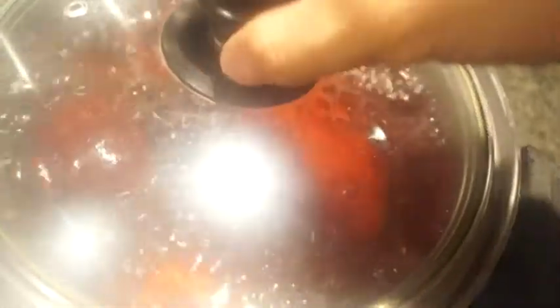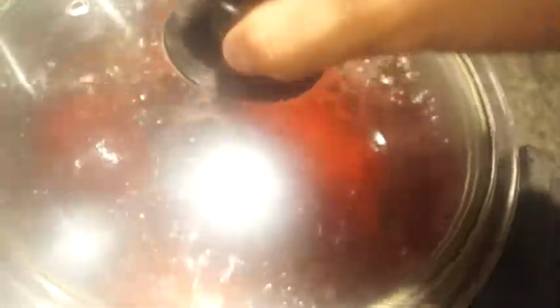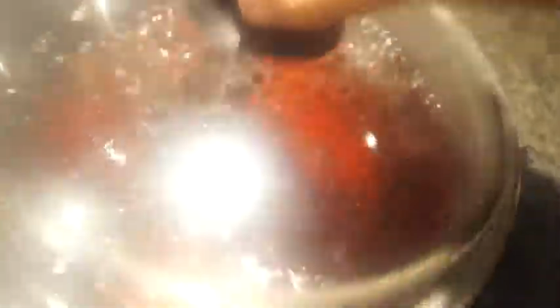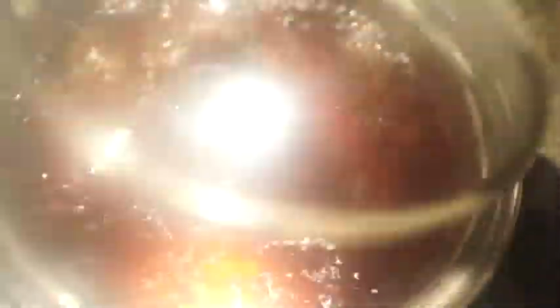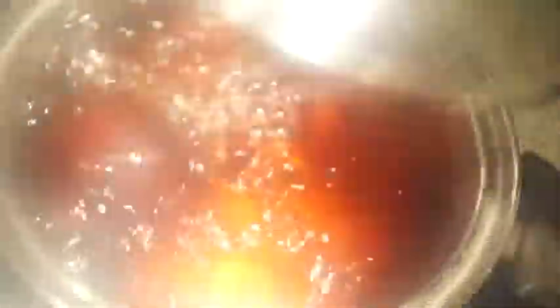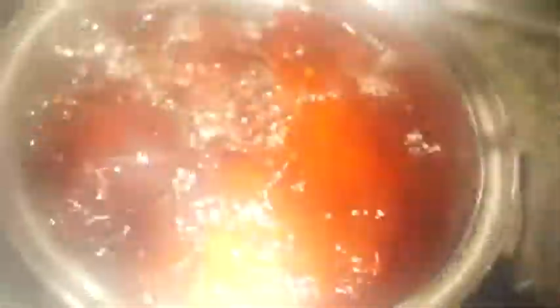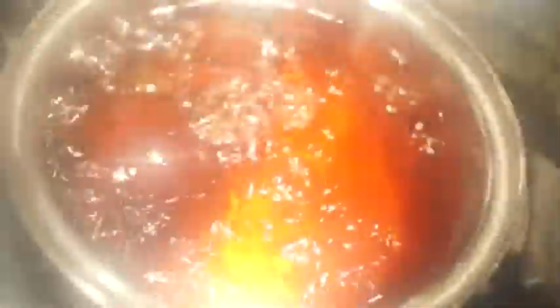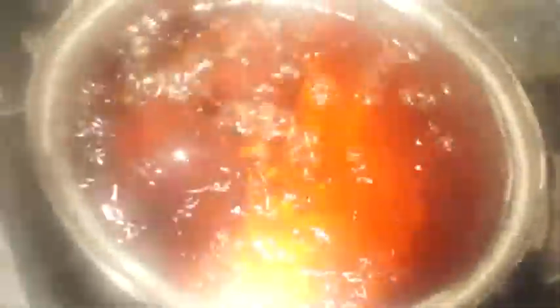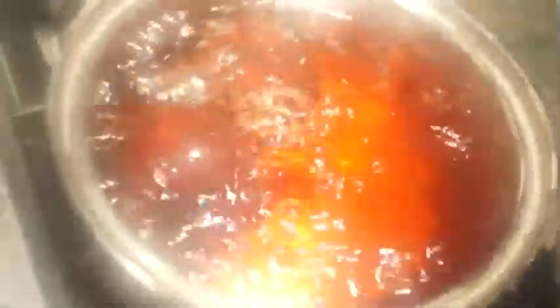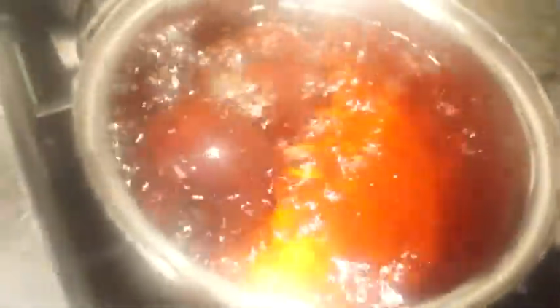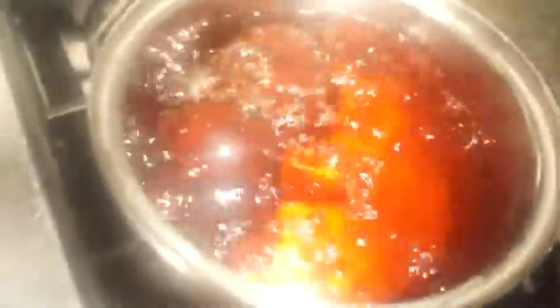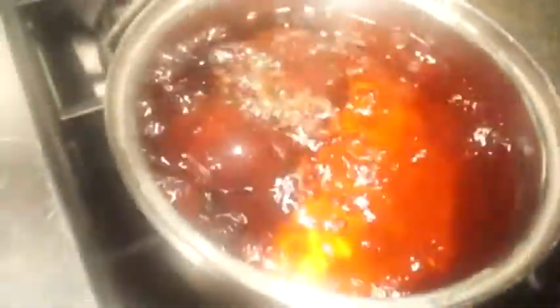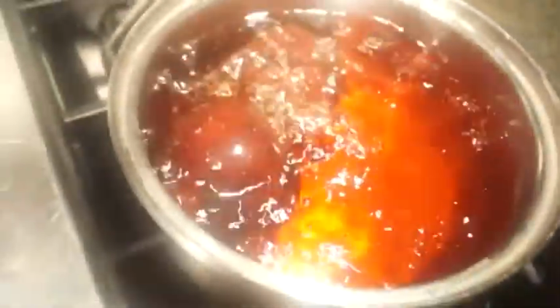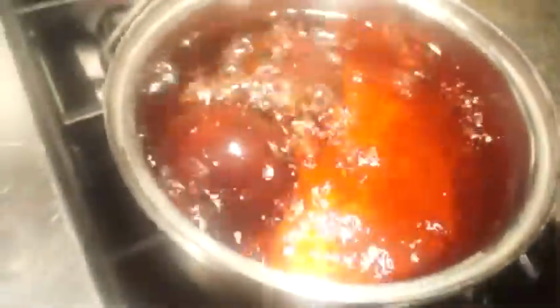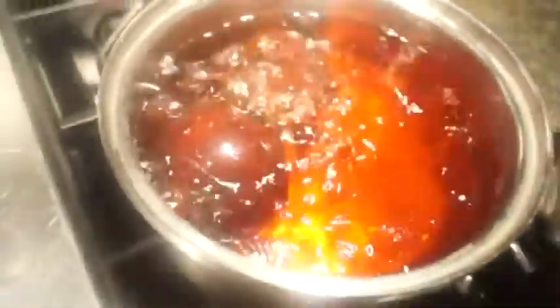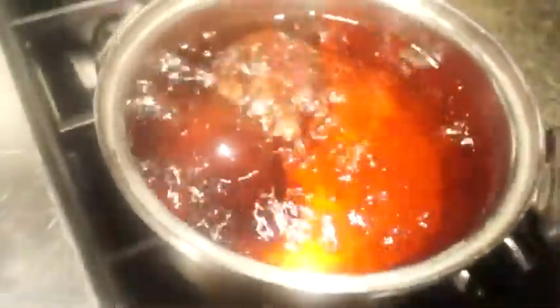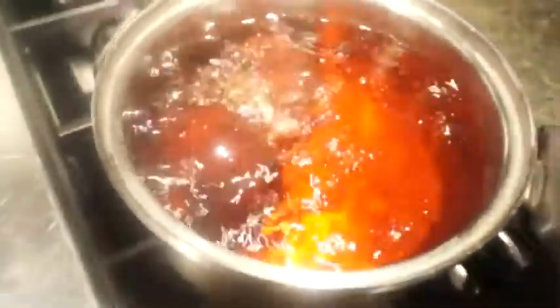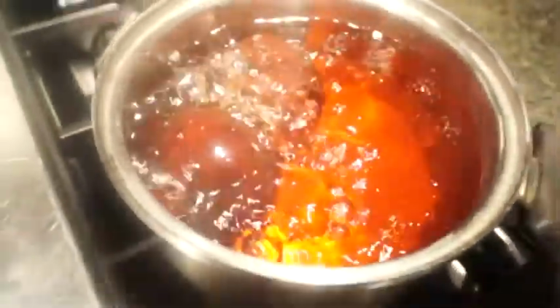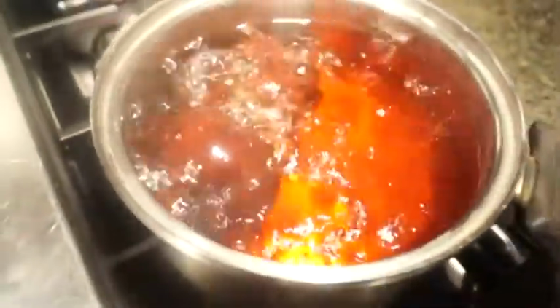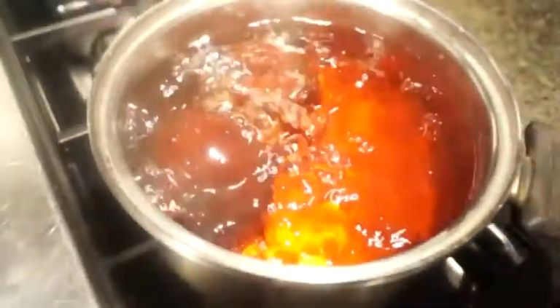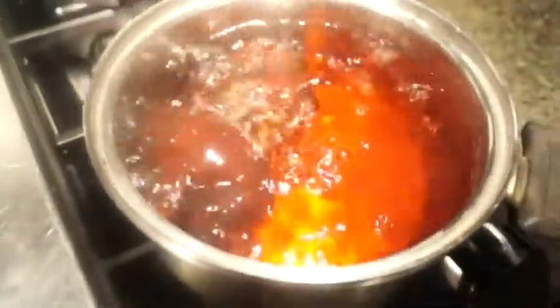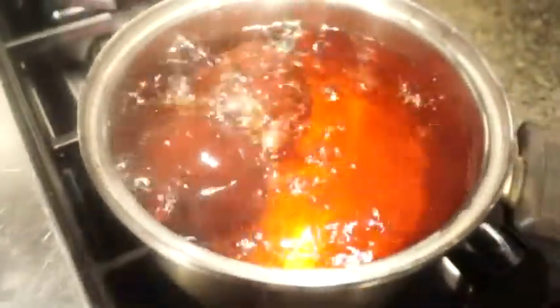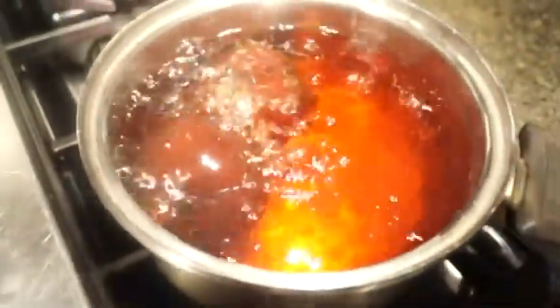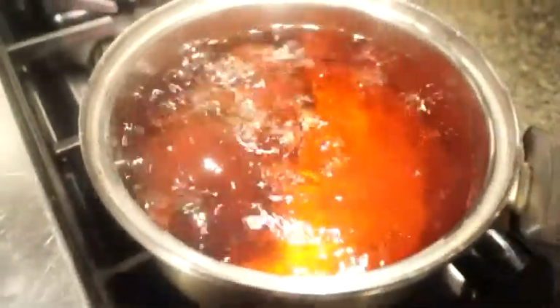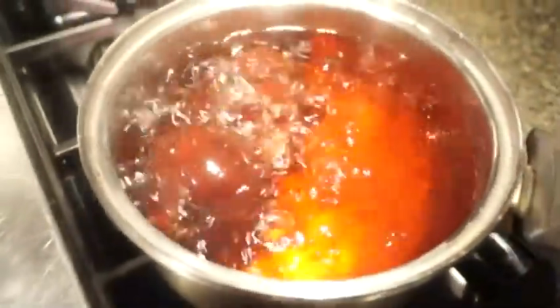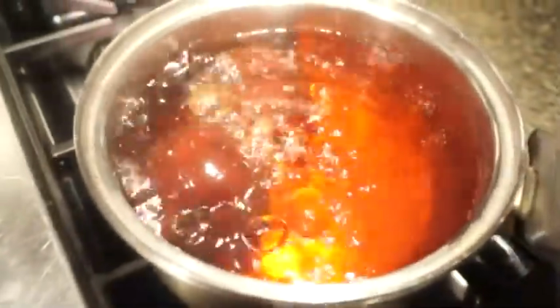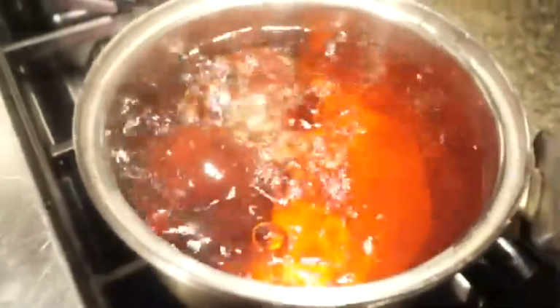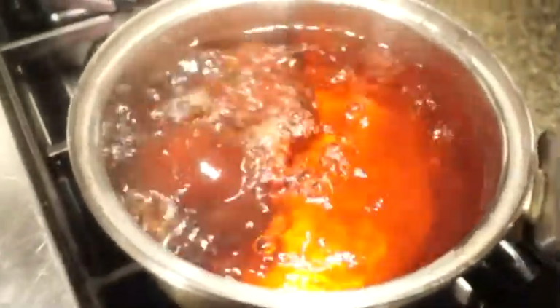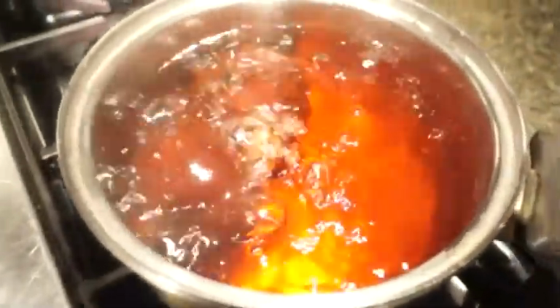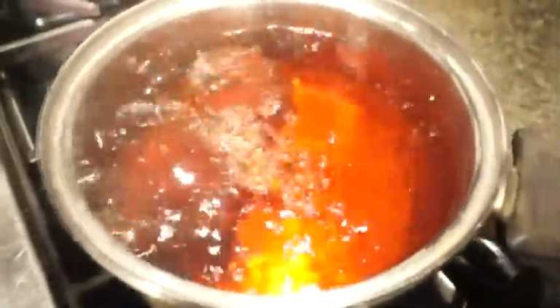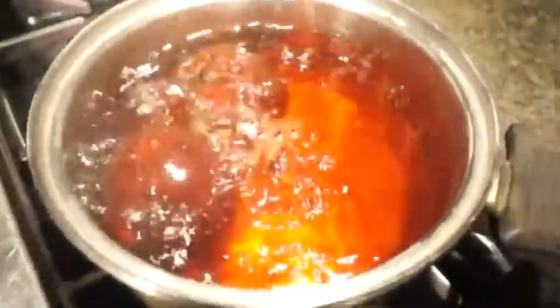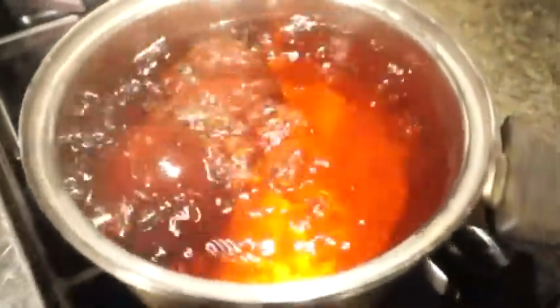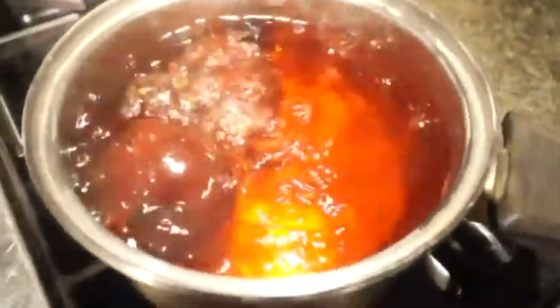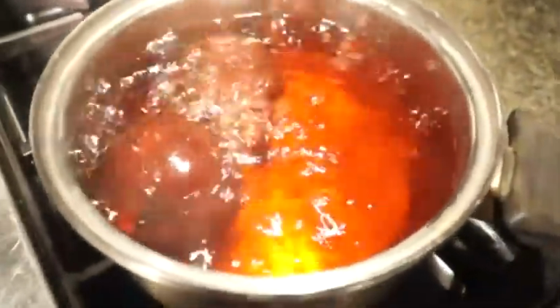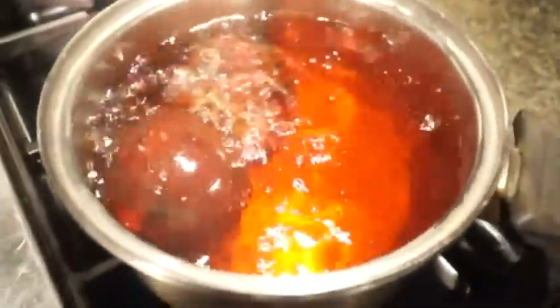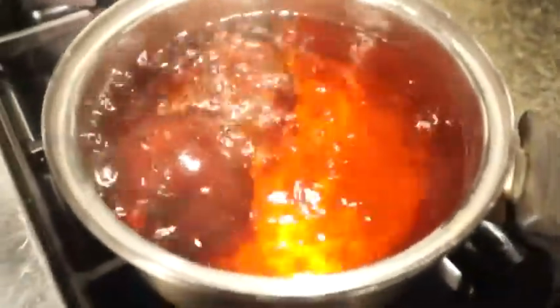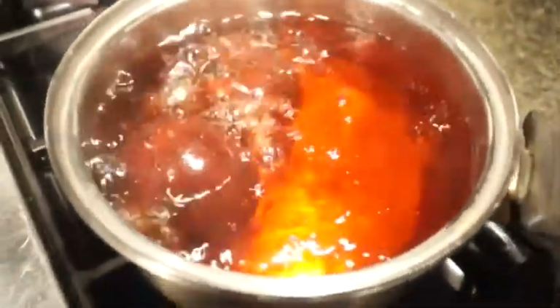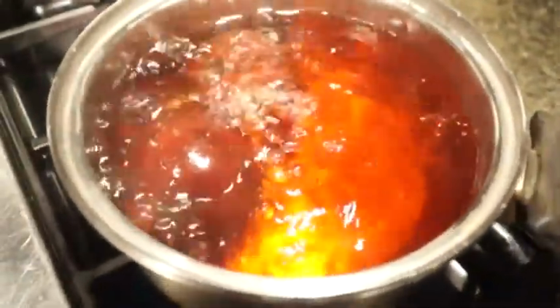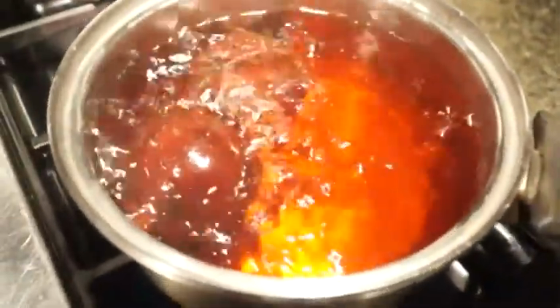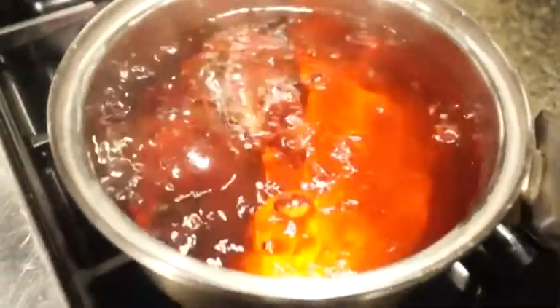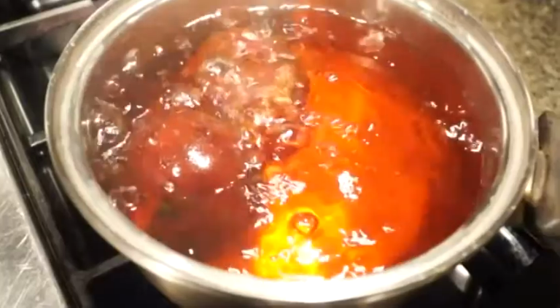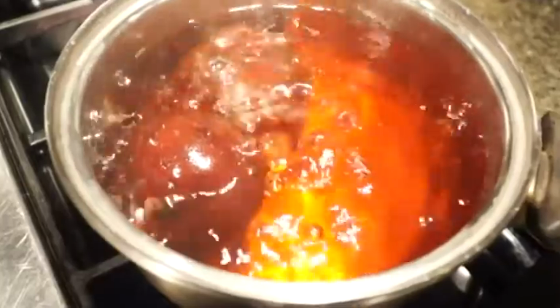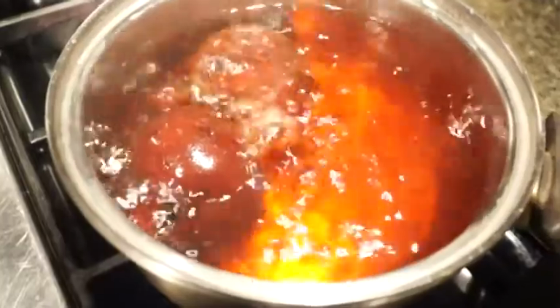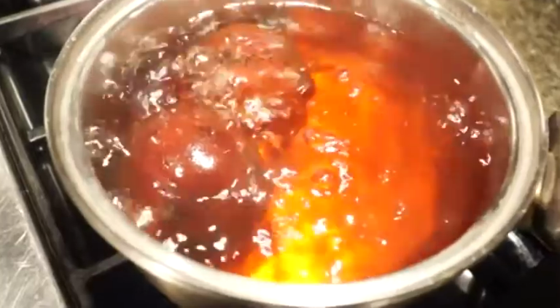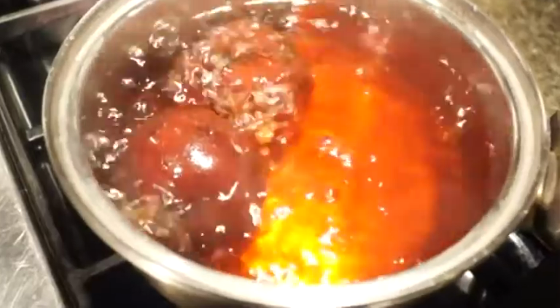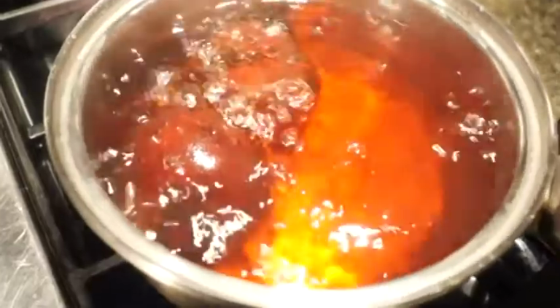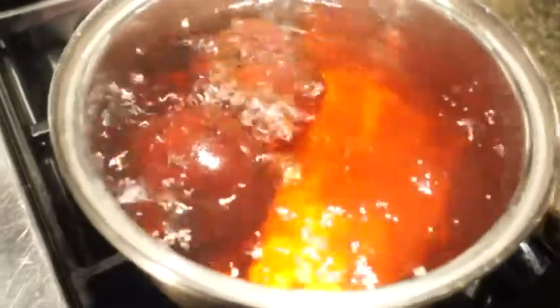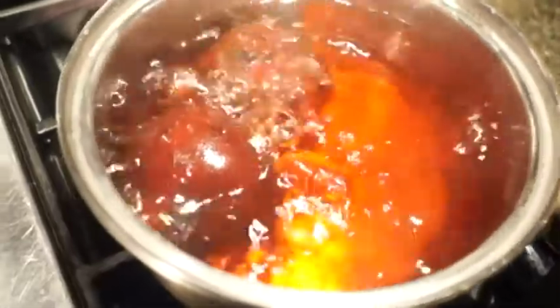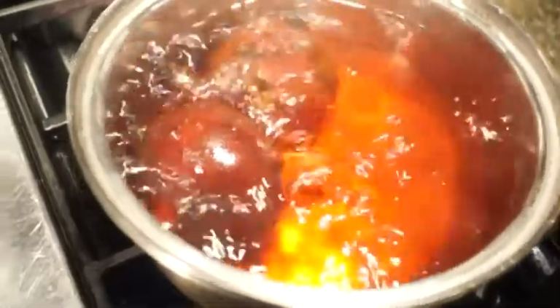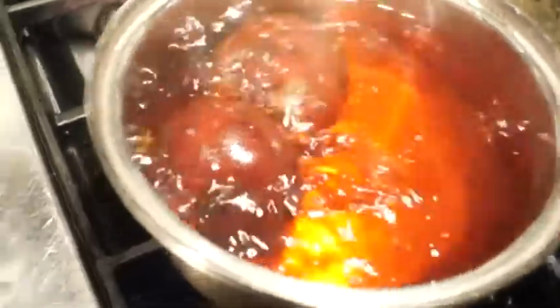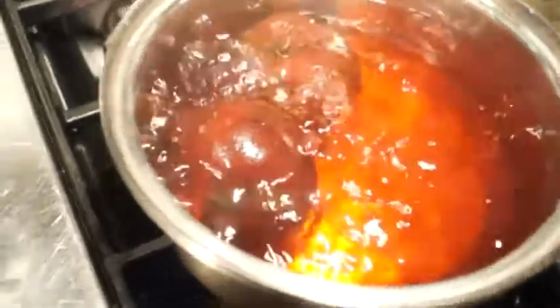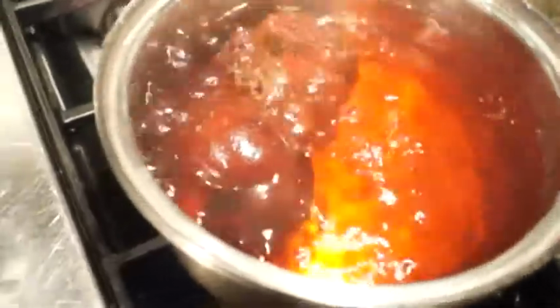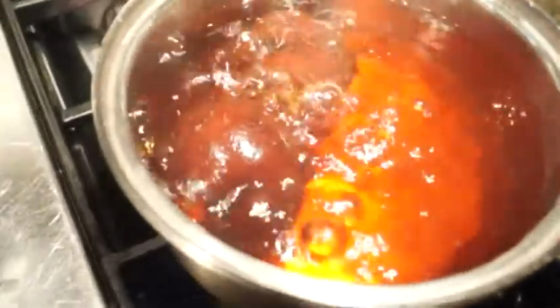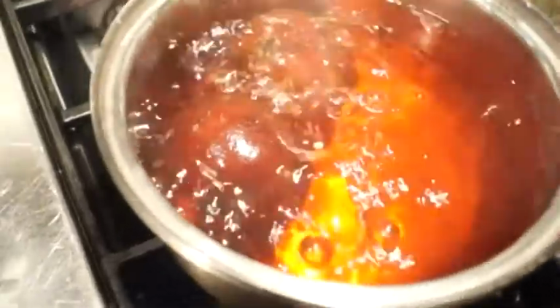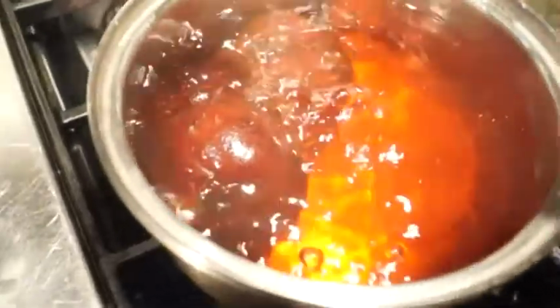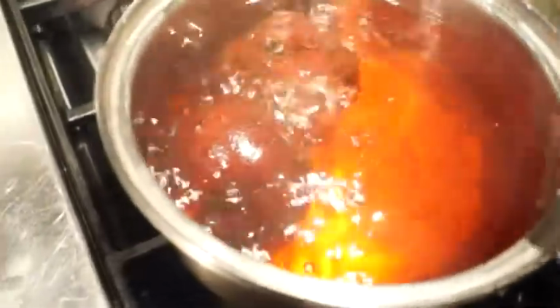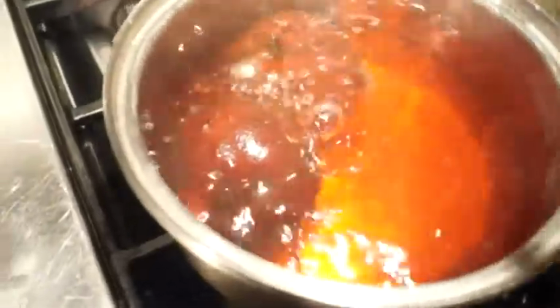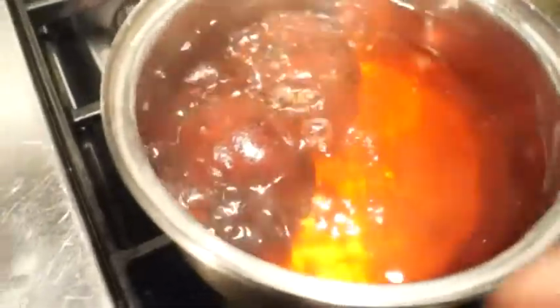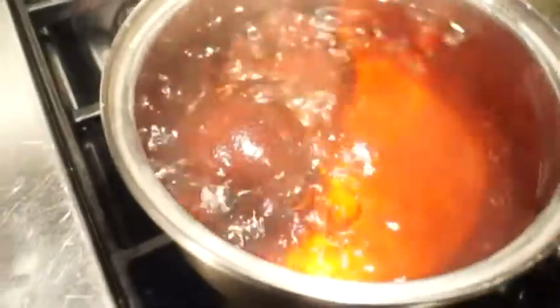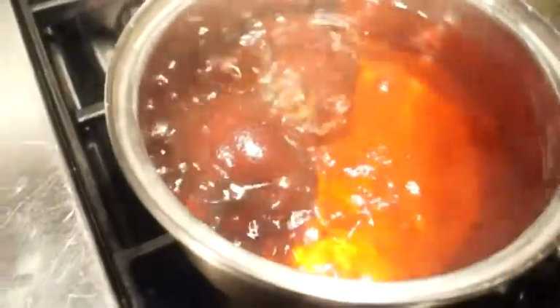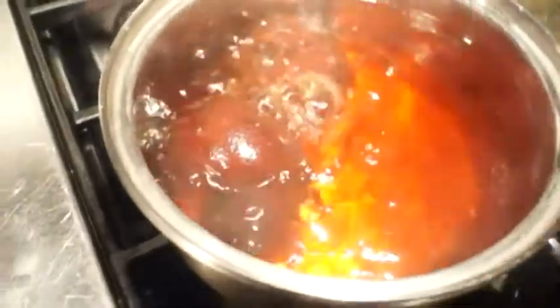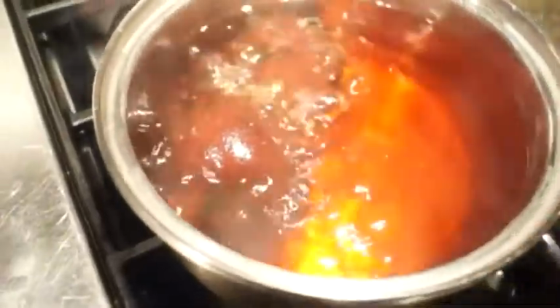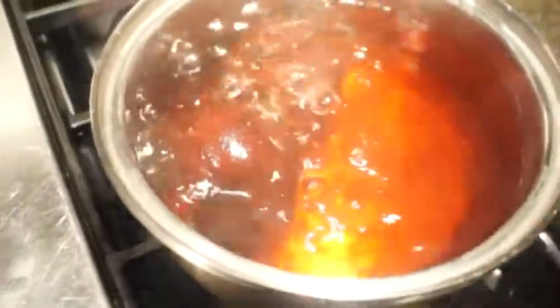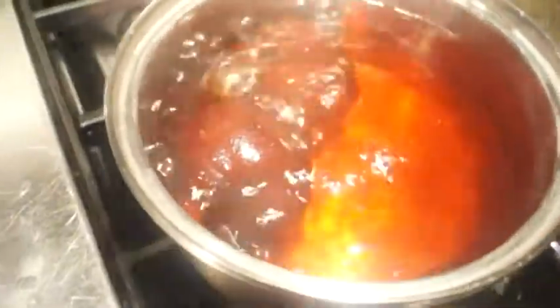We're first going to start by just boiling. I've got two beets here on high heat with a little bit of water.